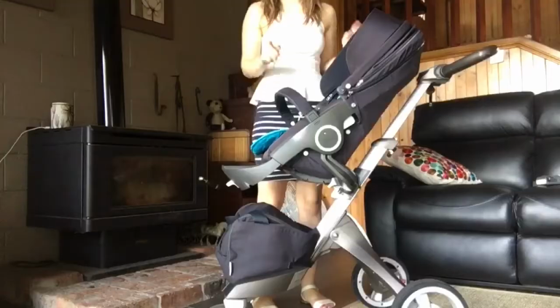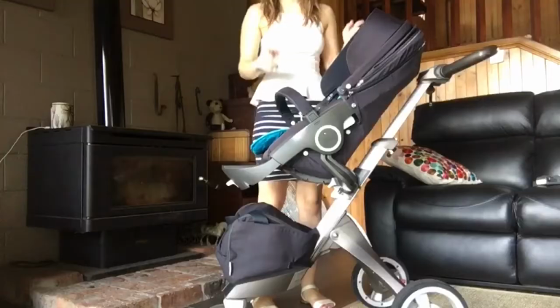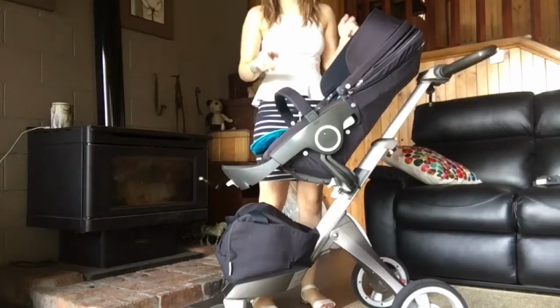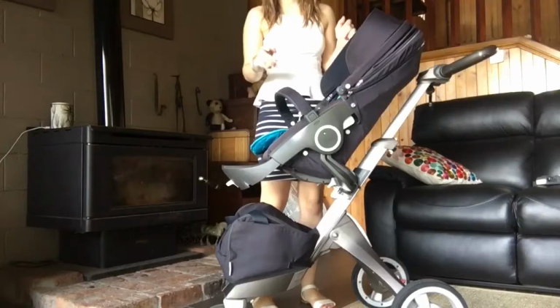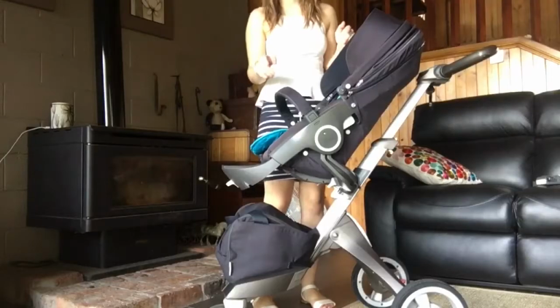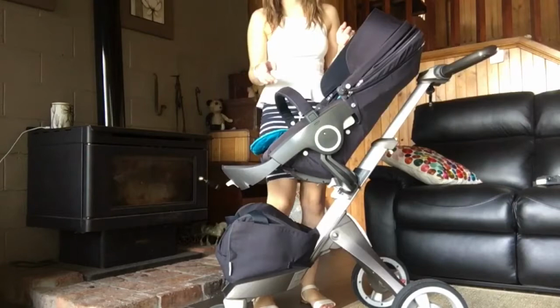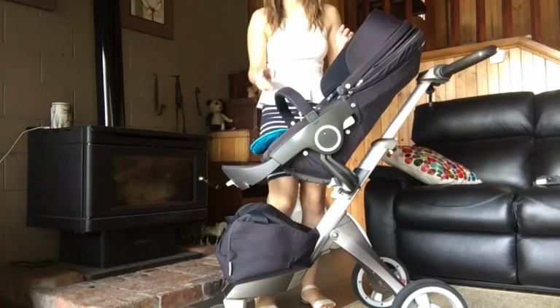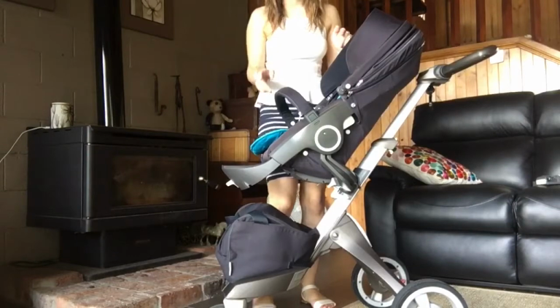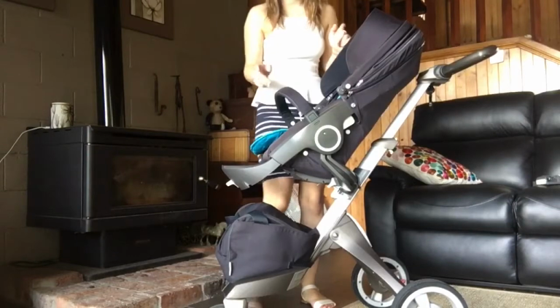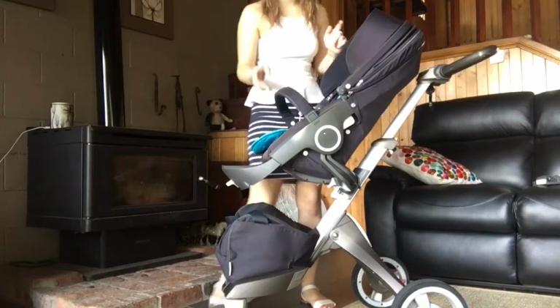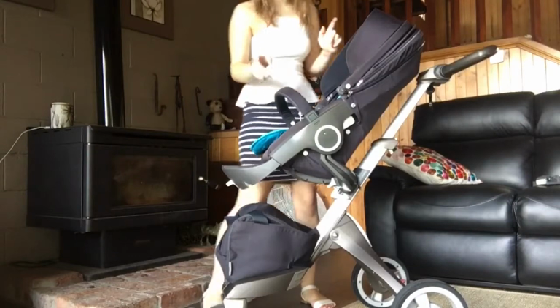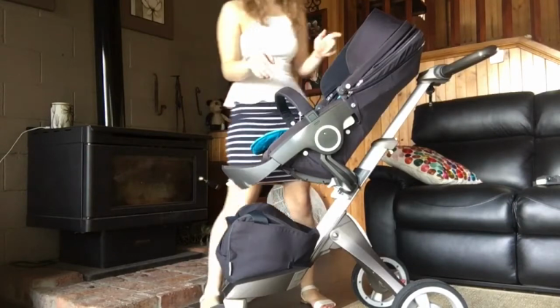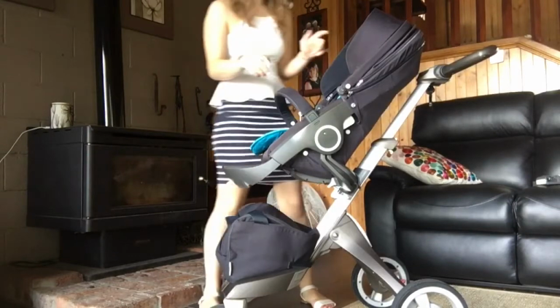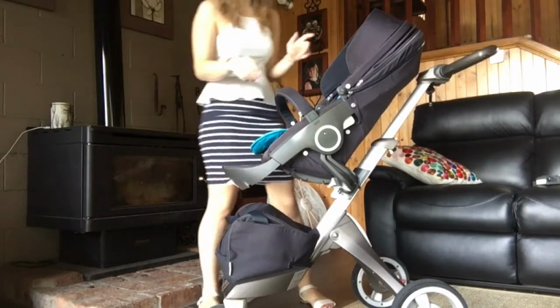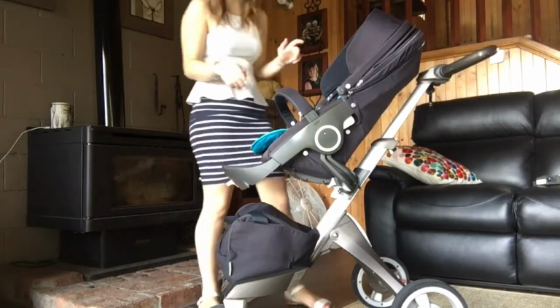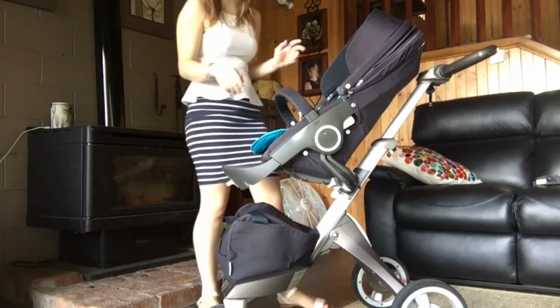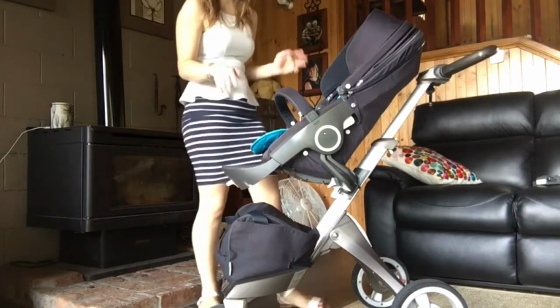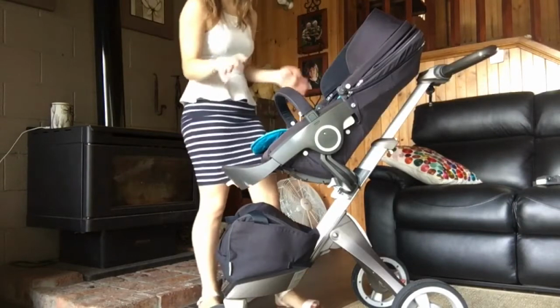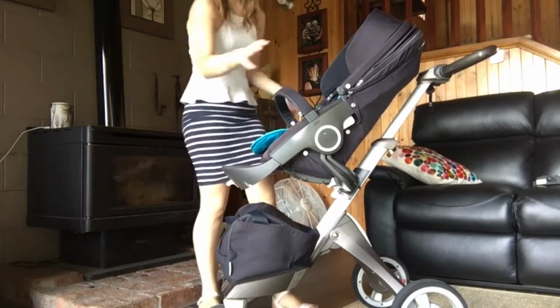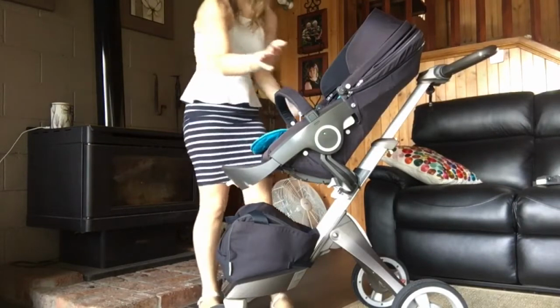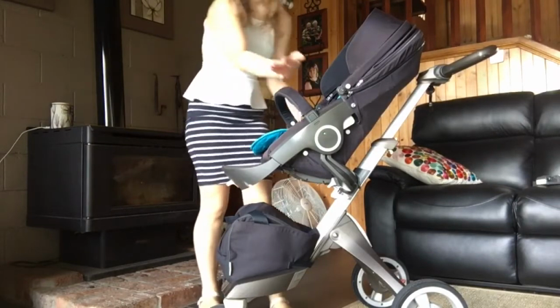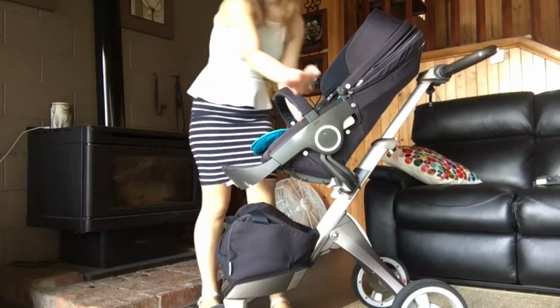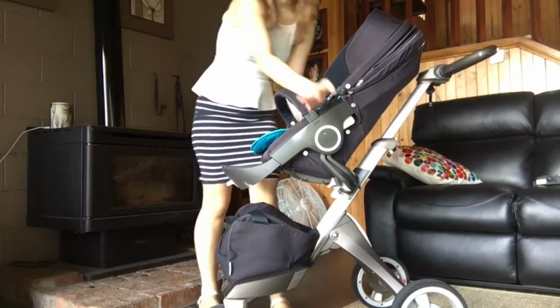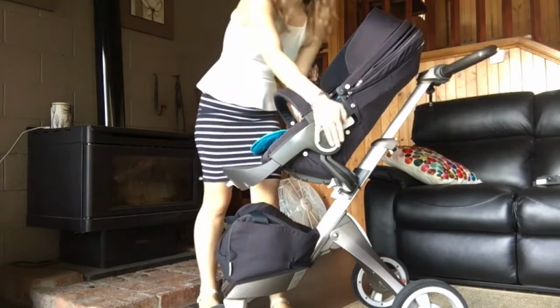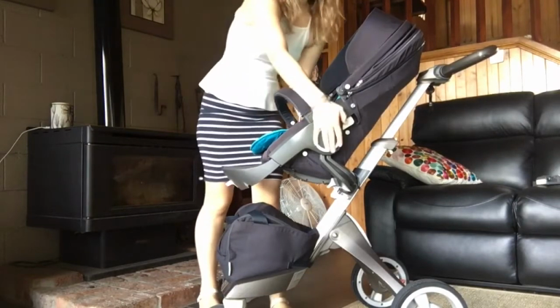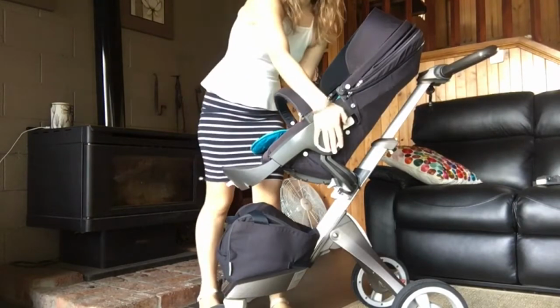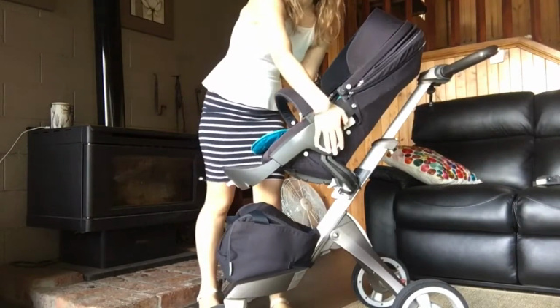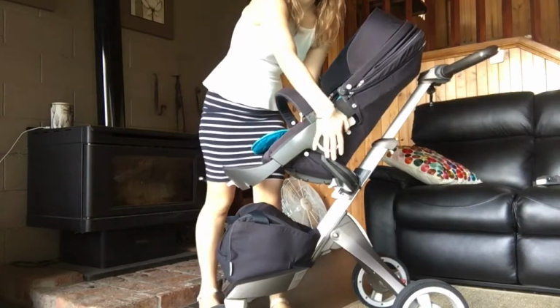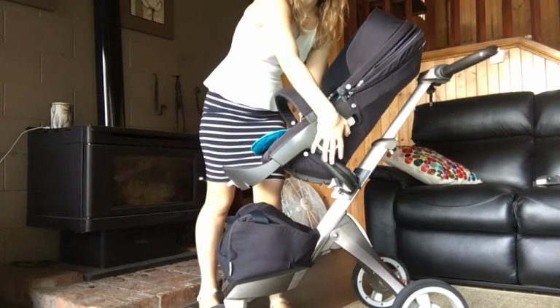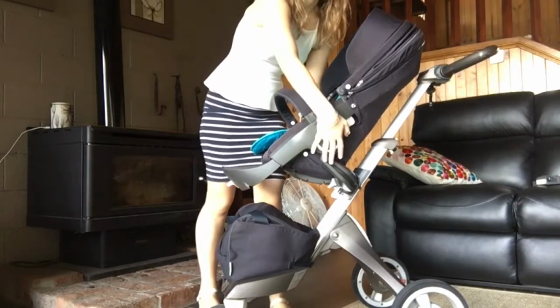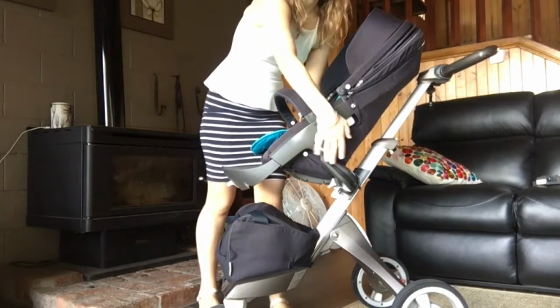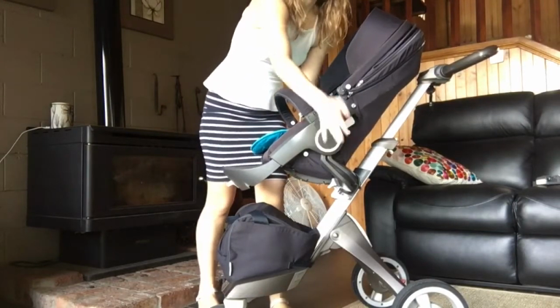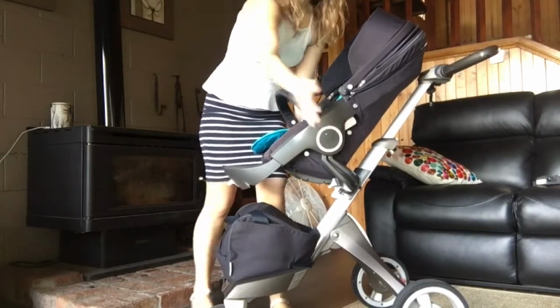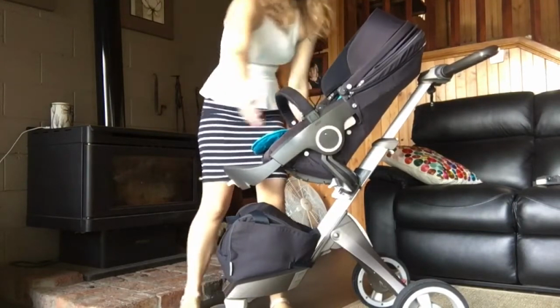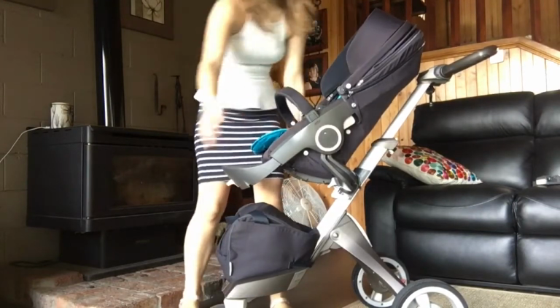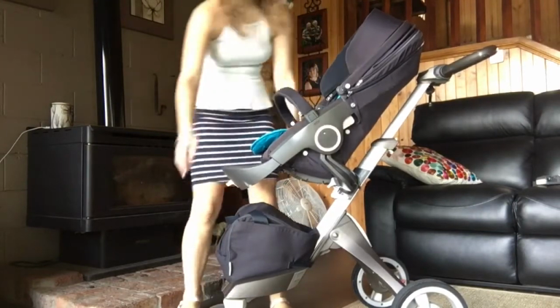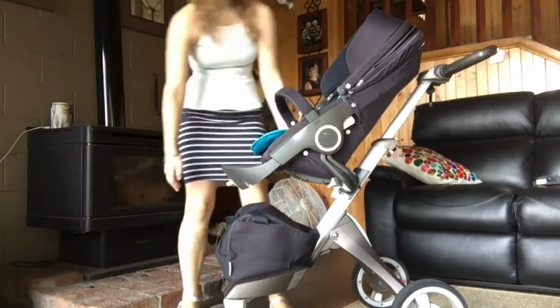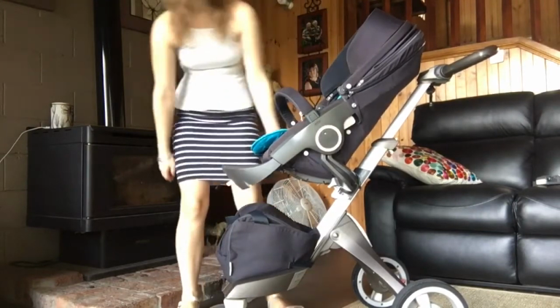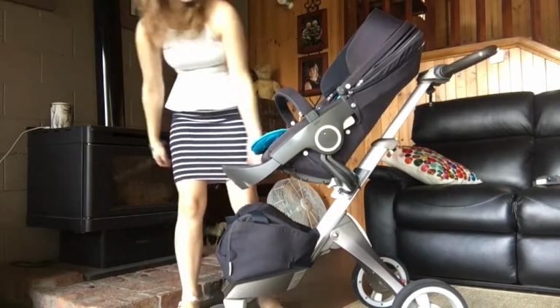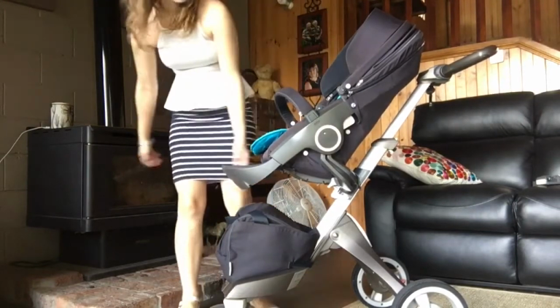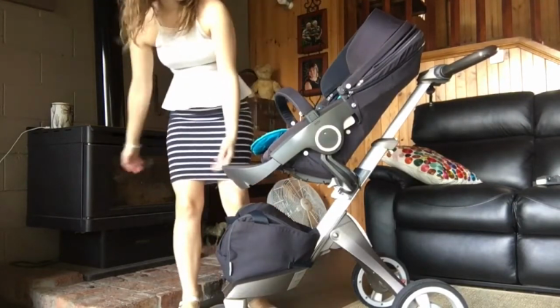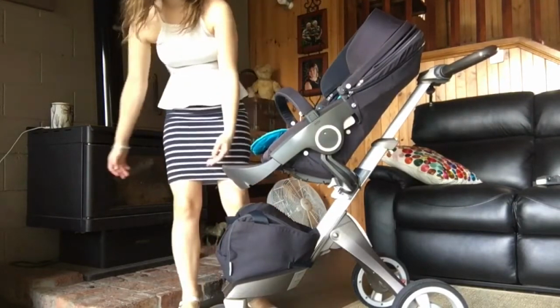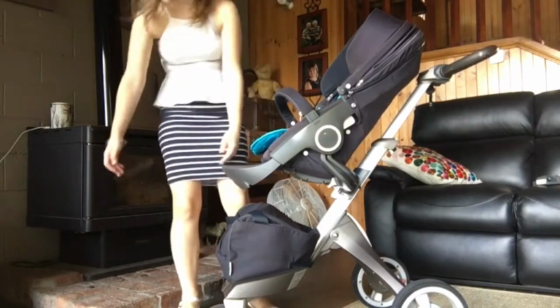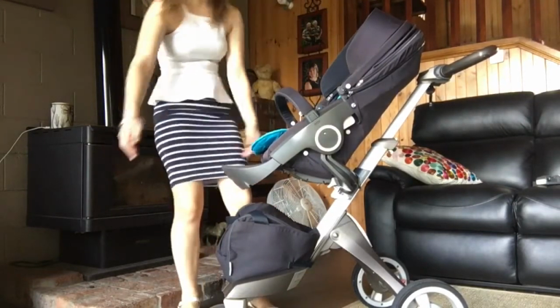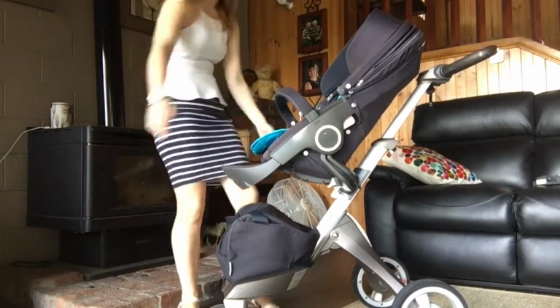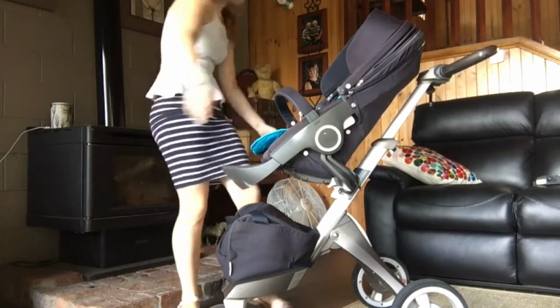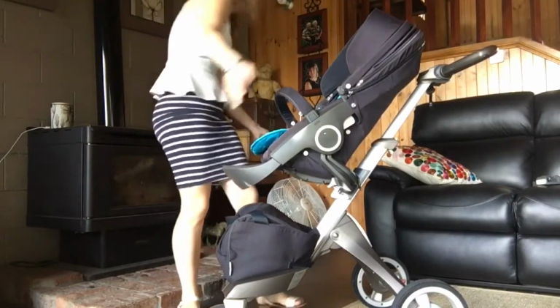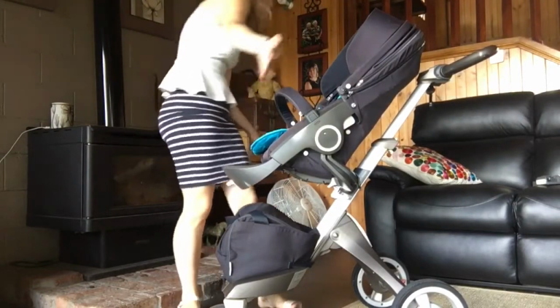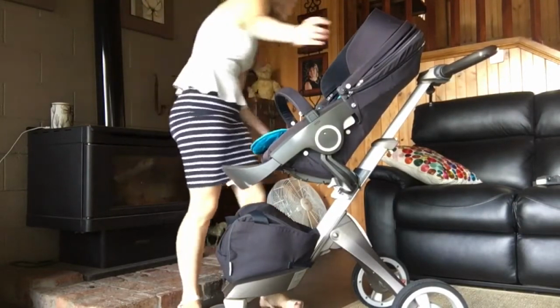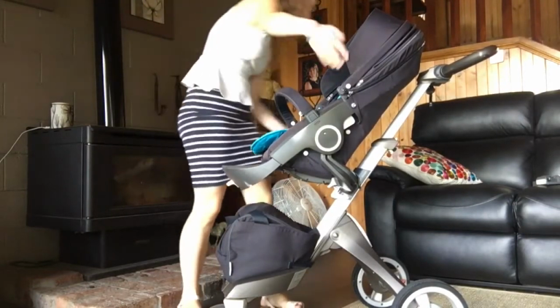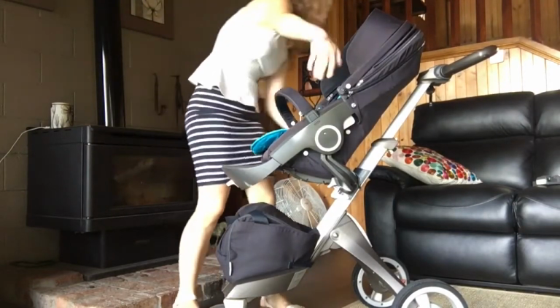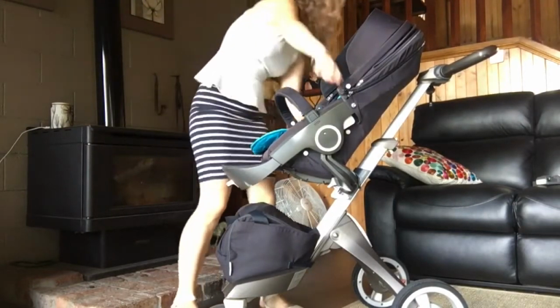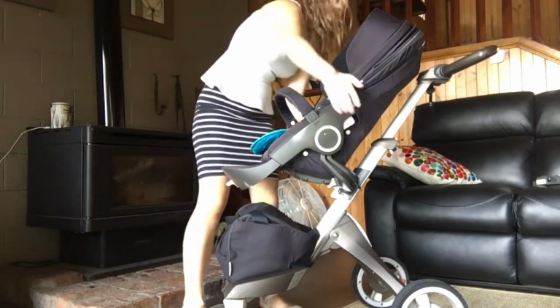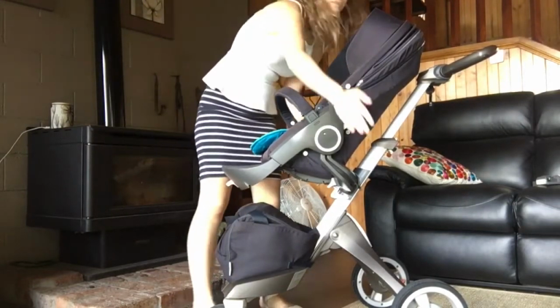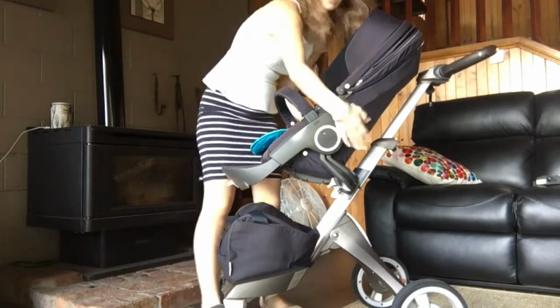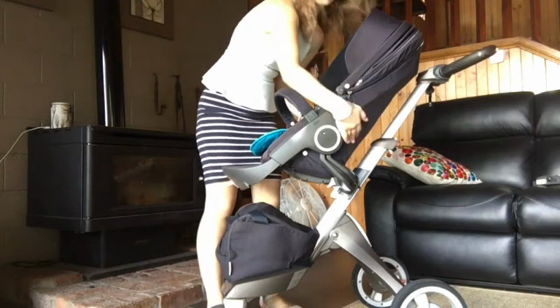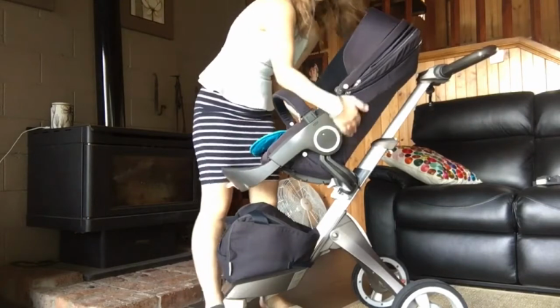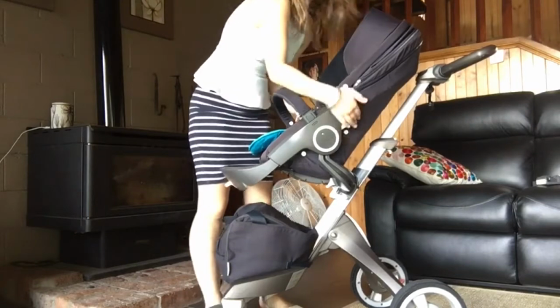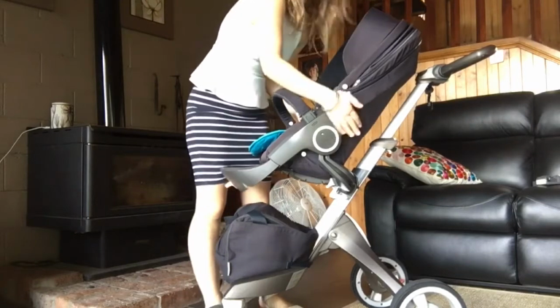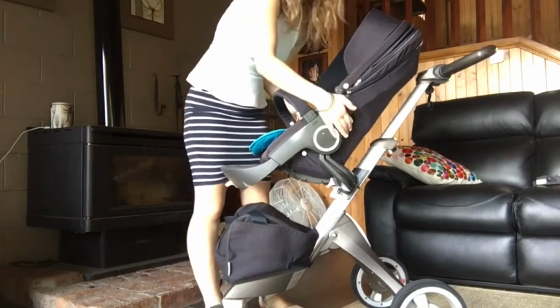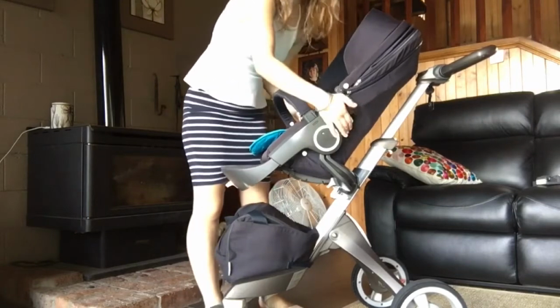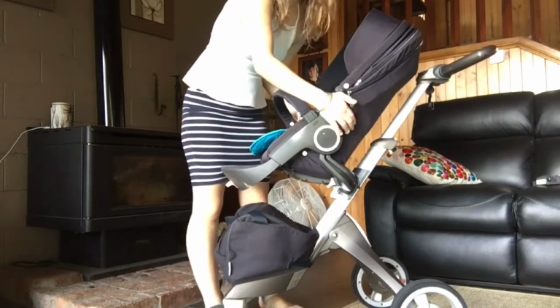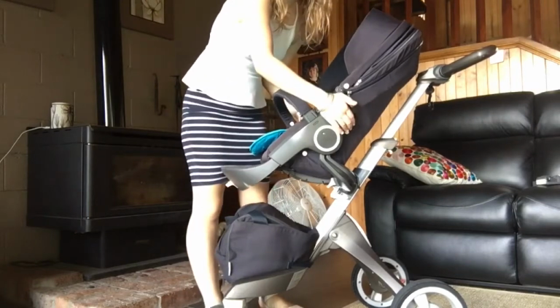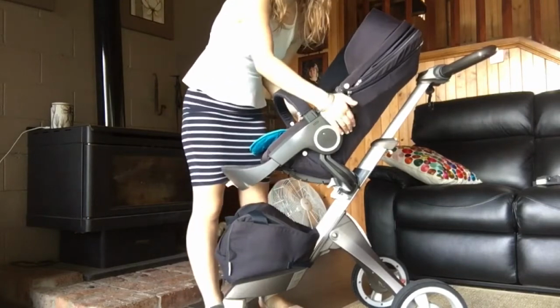To put the capsule on, I'll take the seat off first — the two buttons at the back.